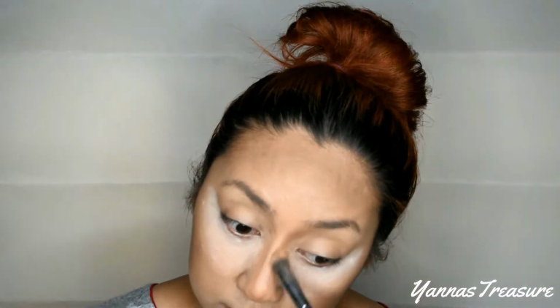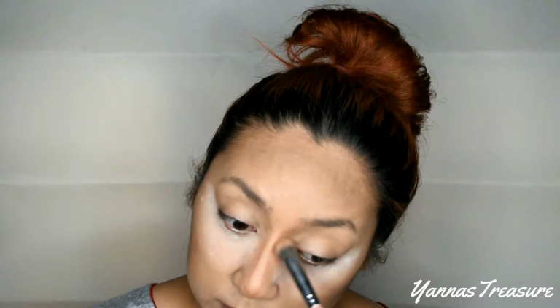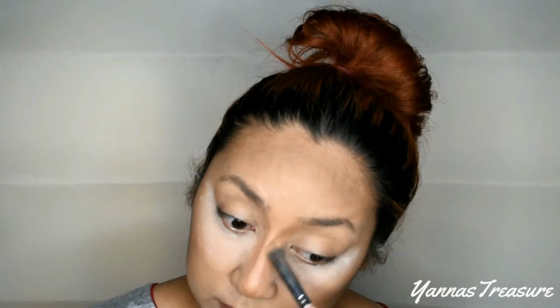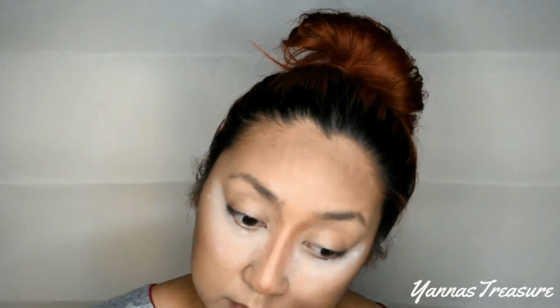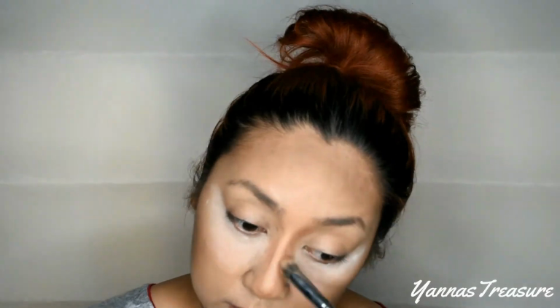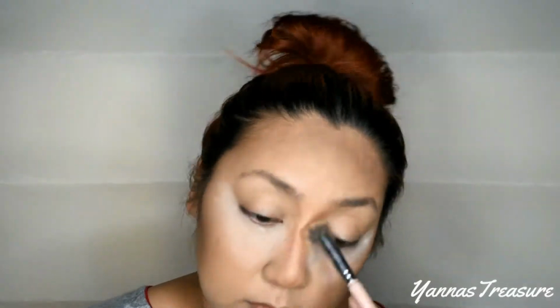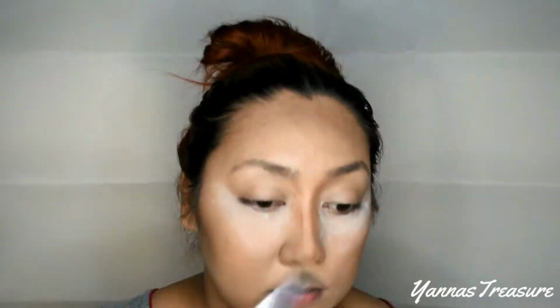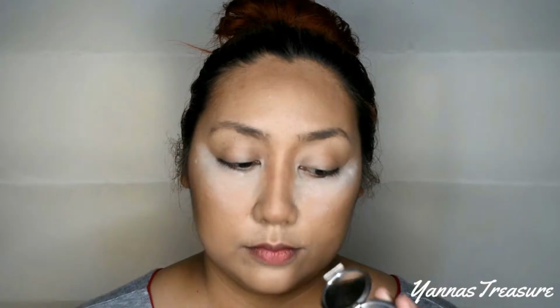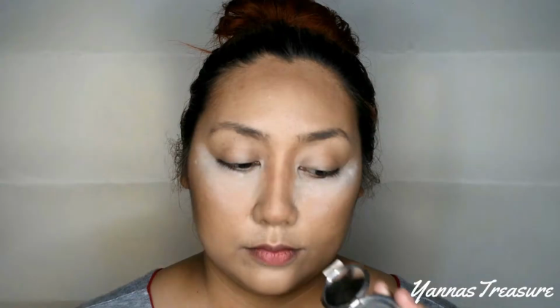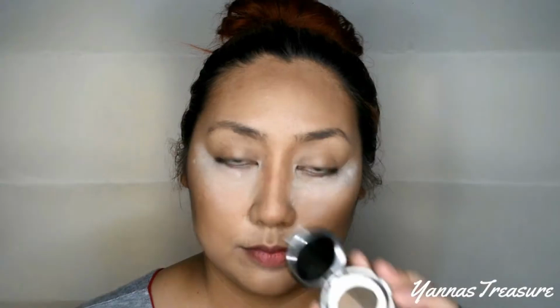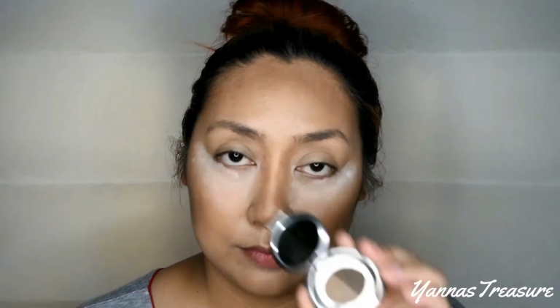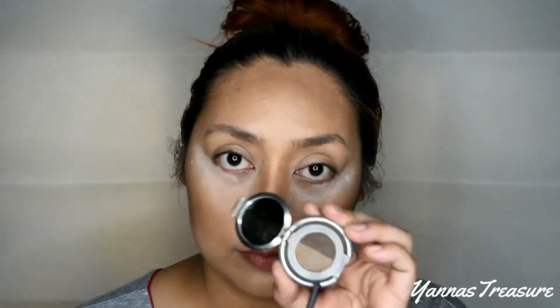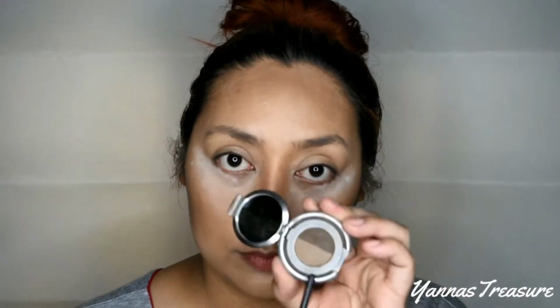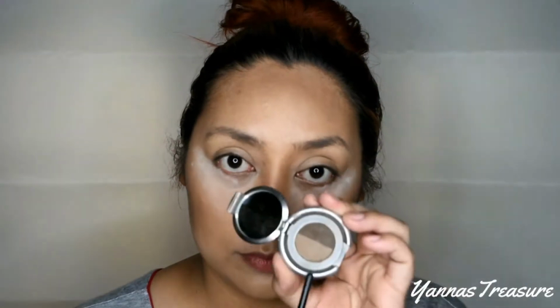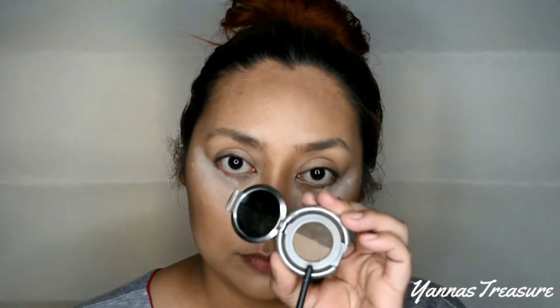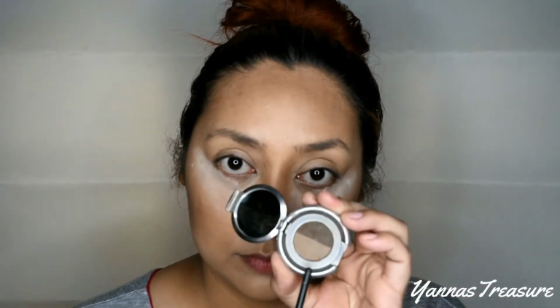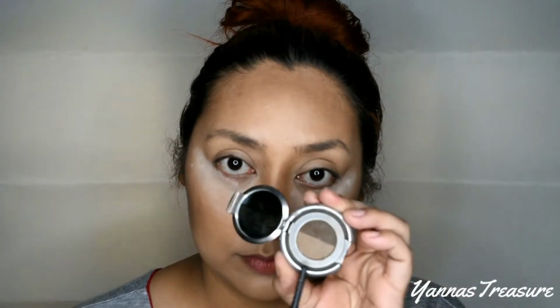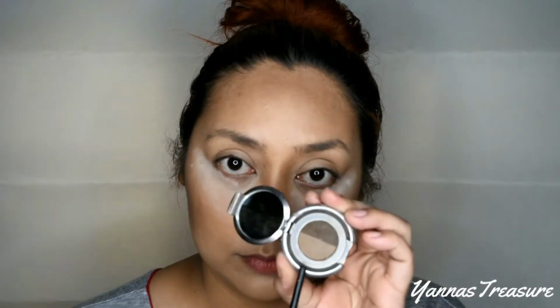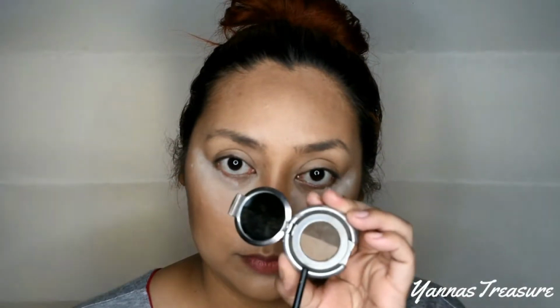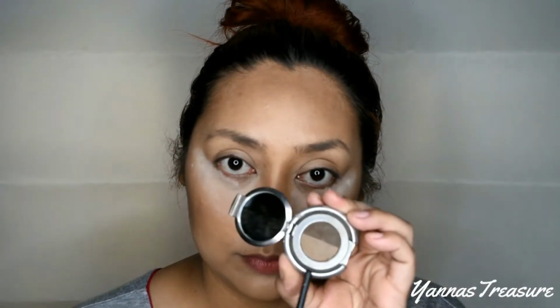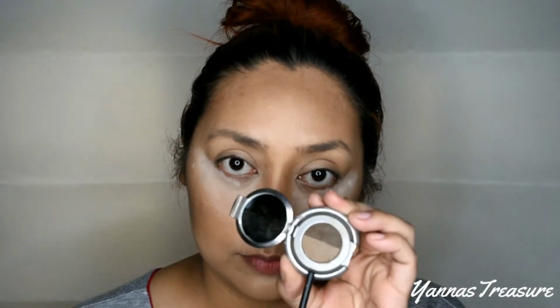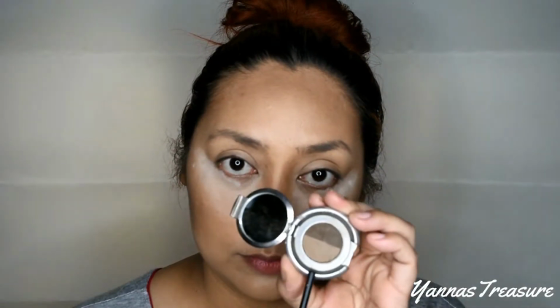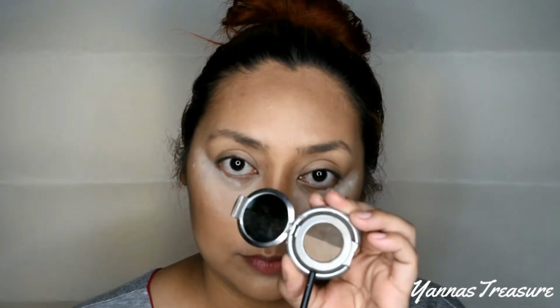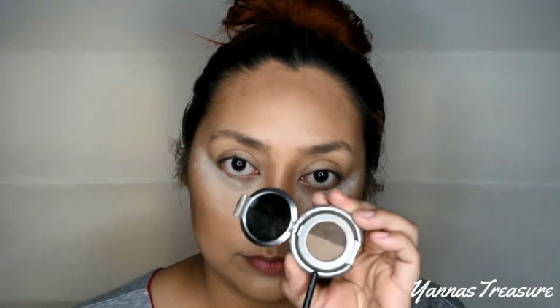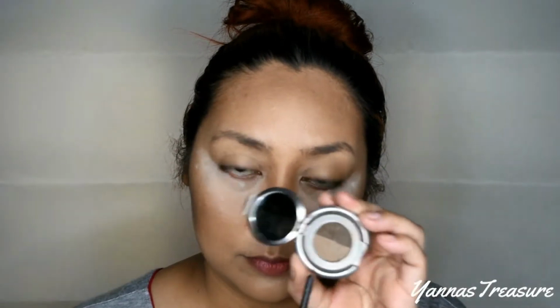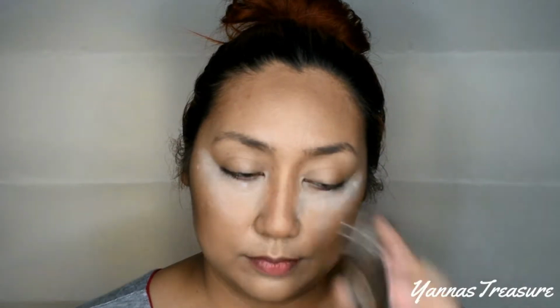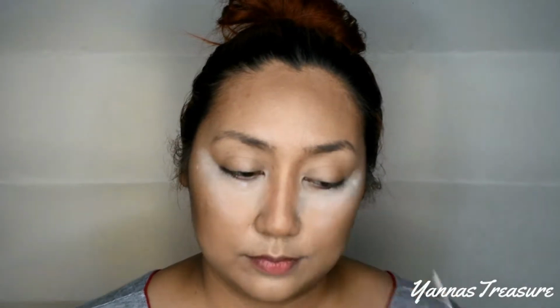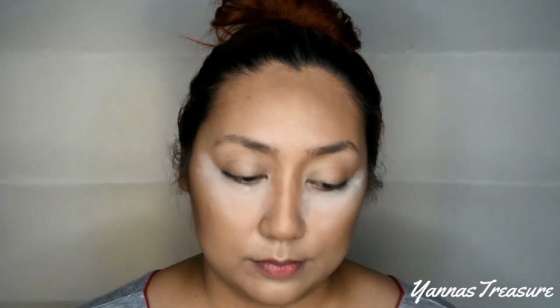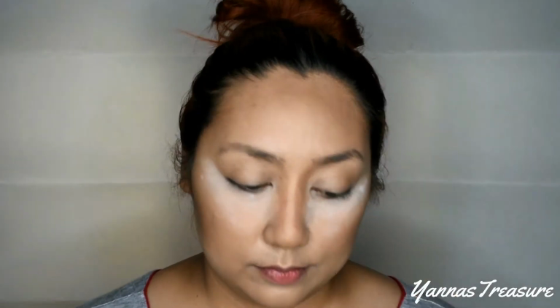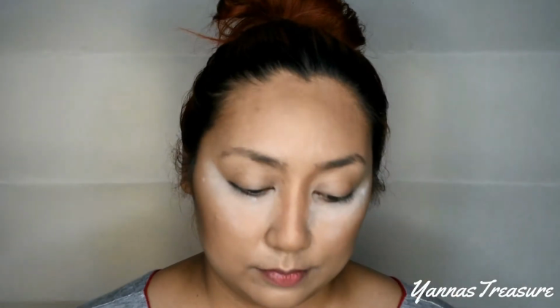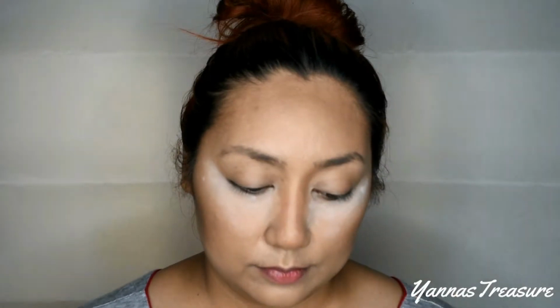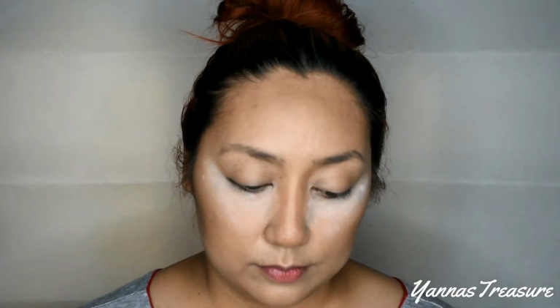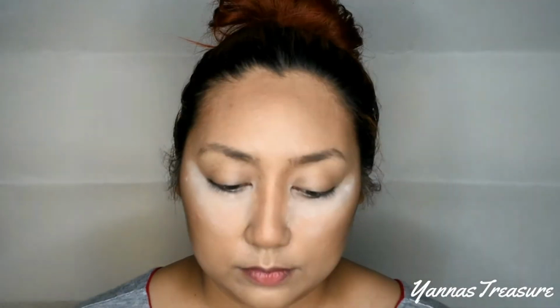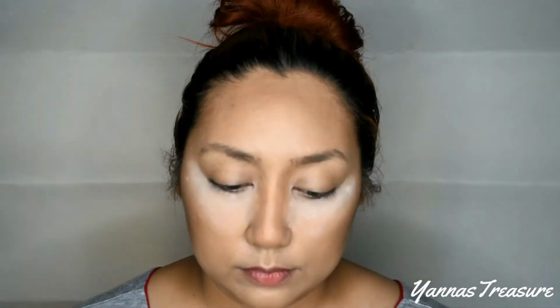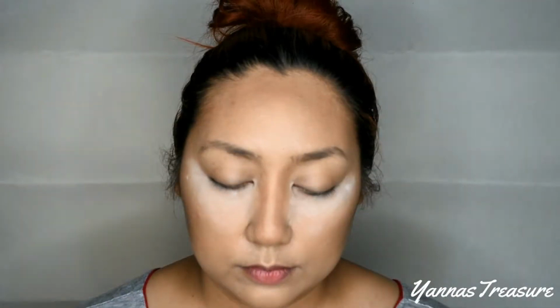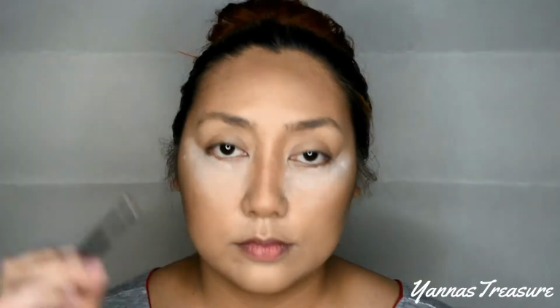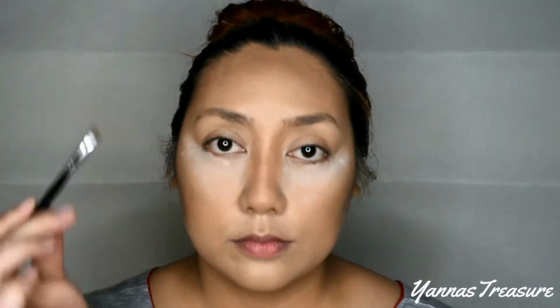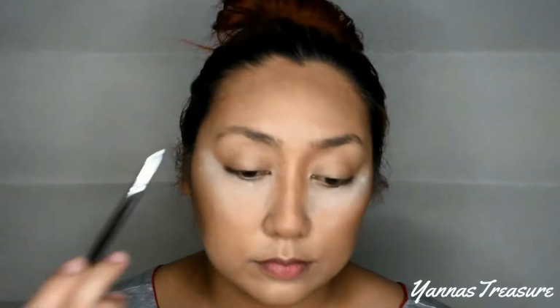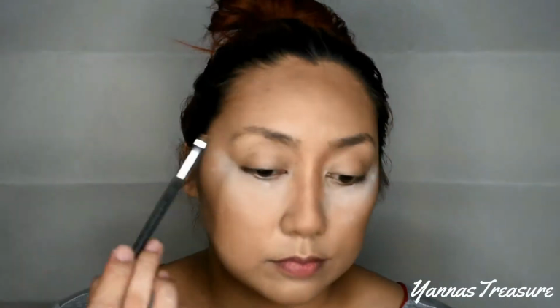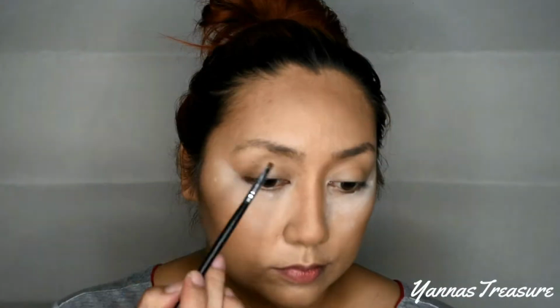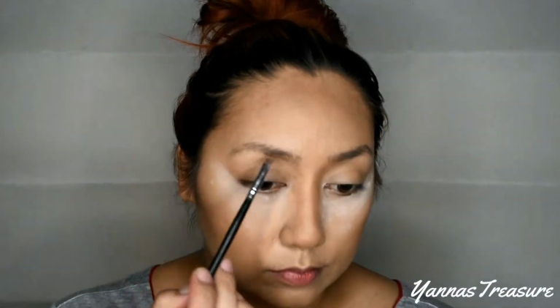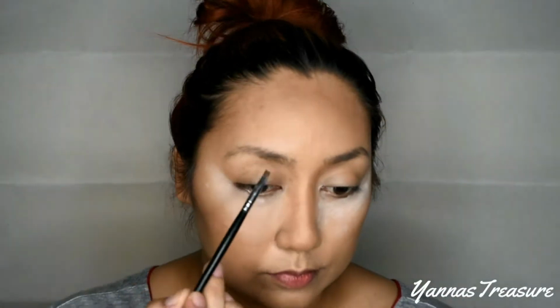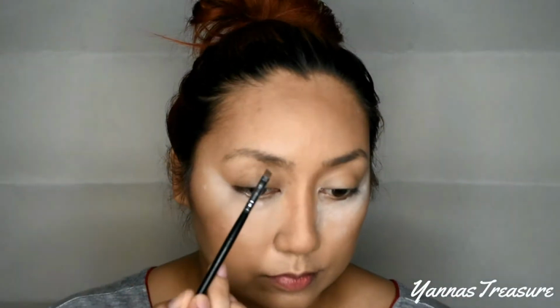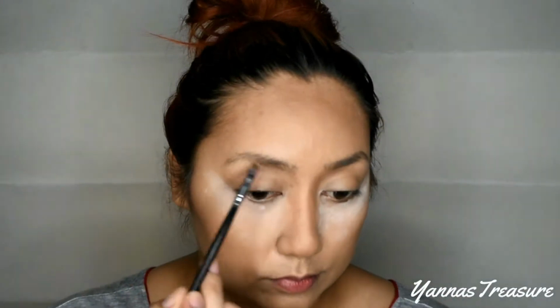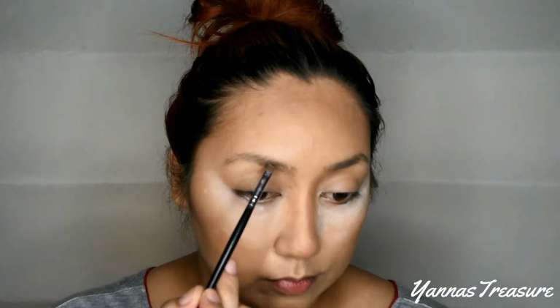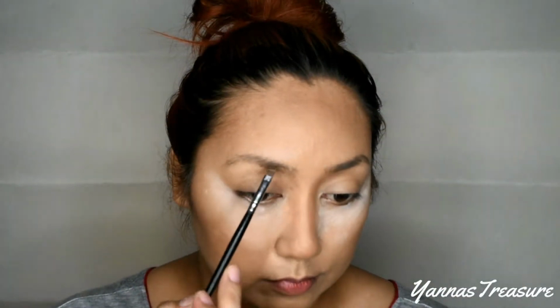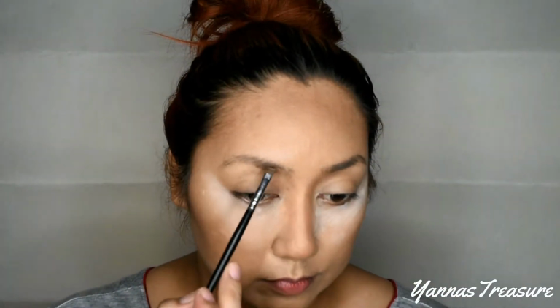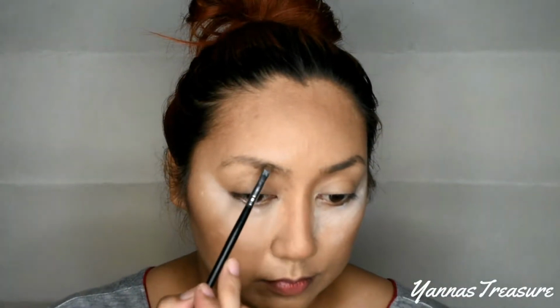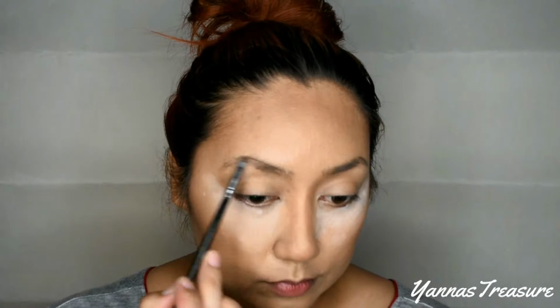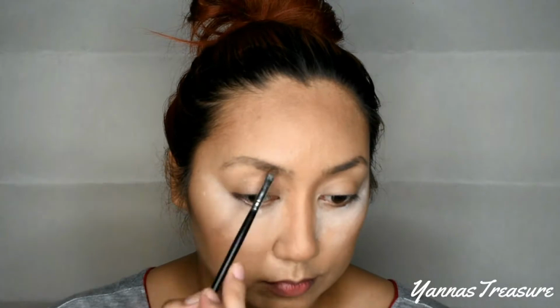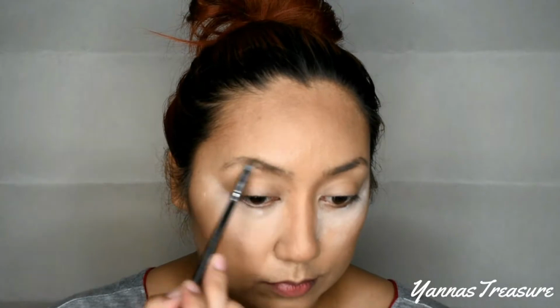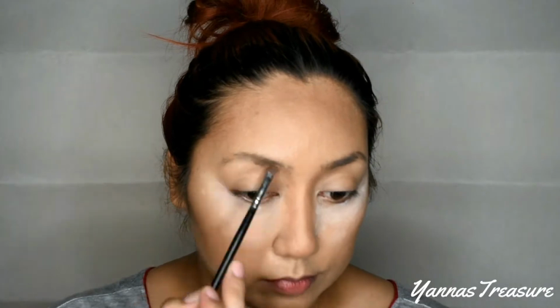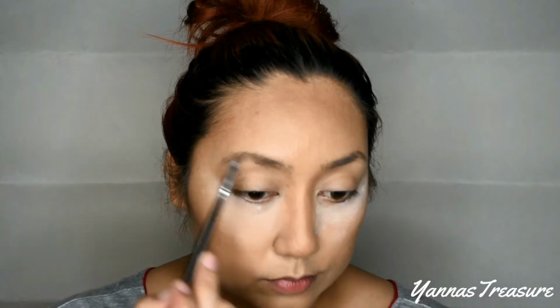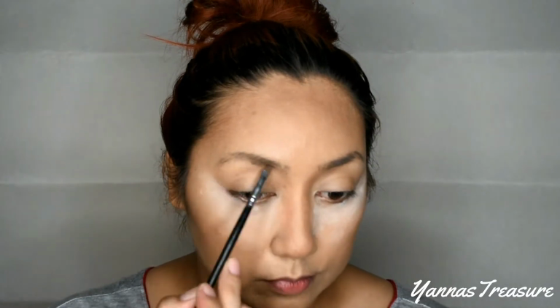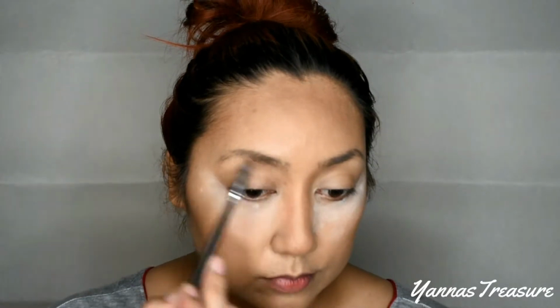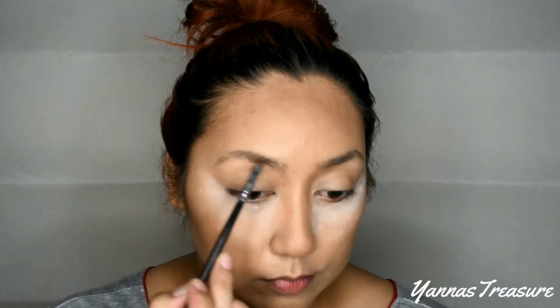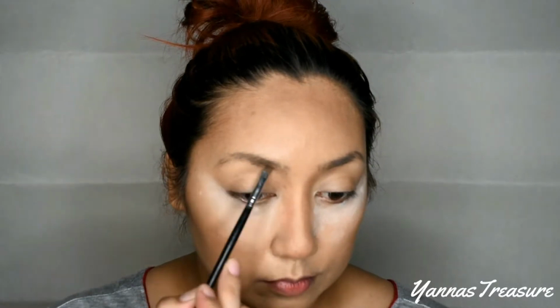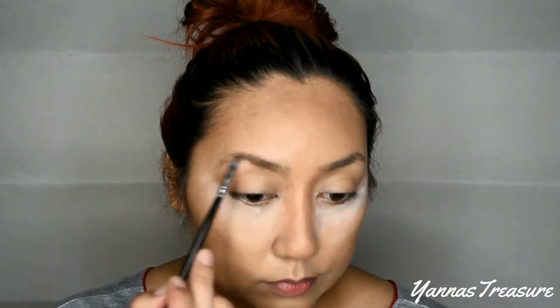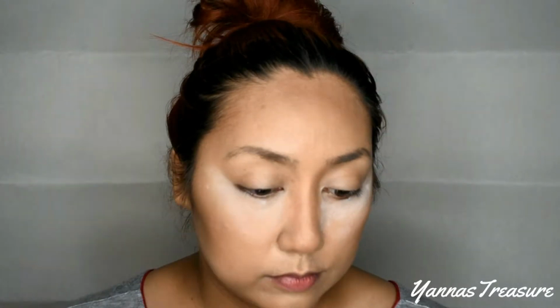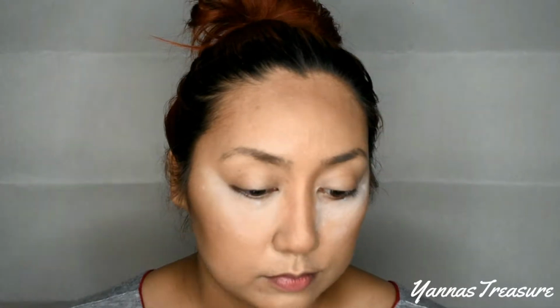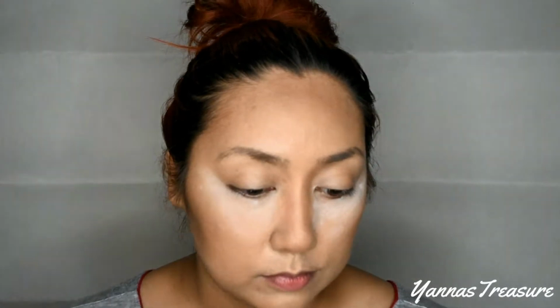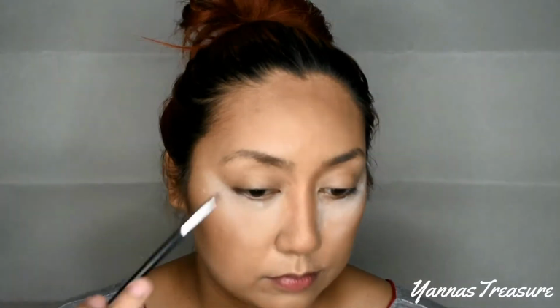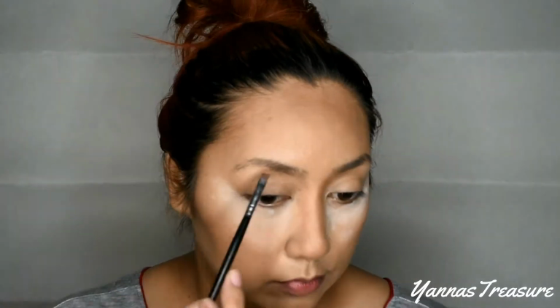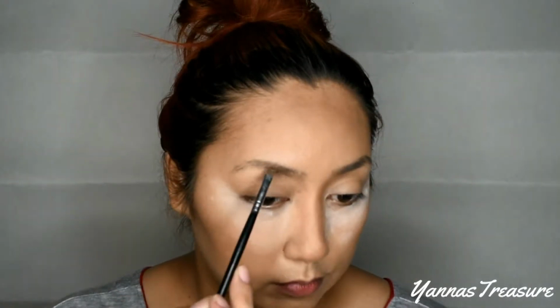For the brows, I have a separate video on how I do my brows, so check my description box to know more about it.